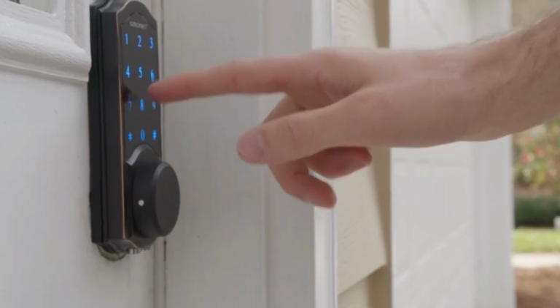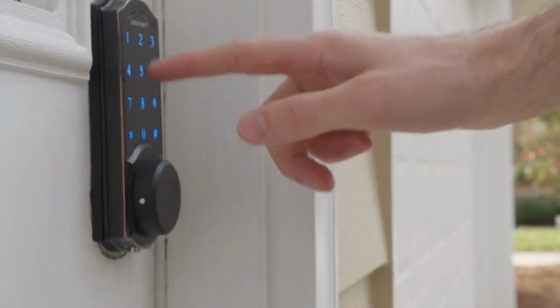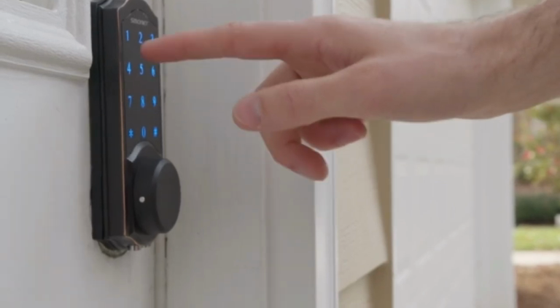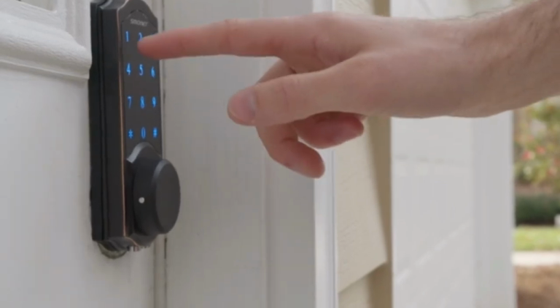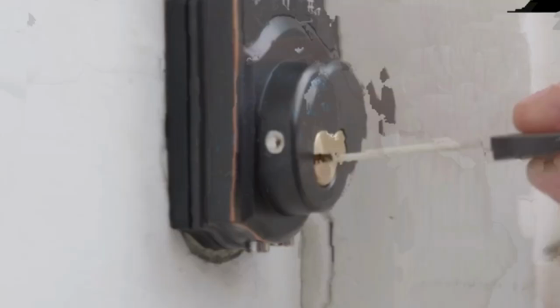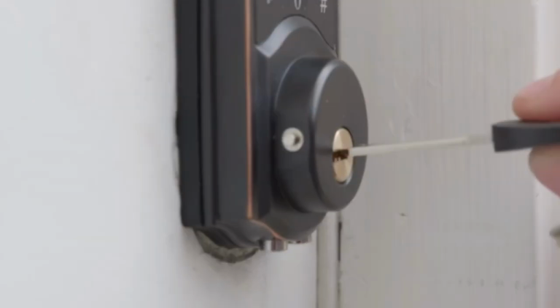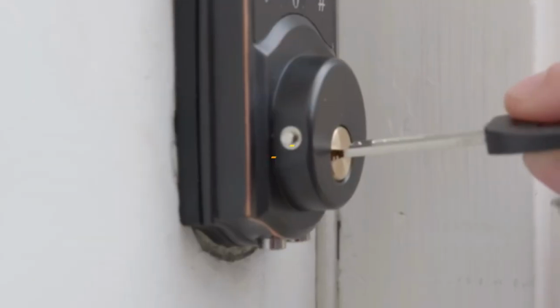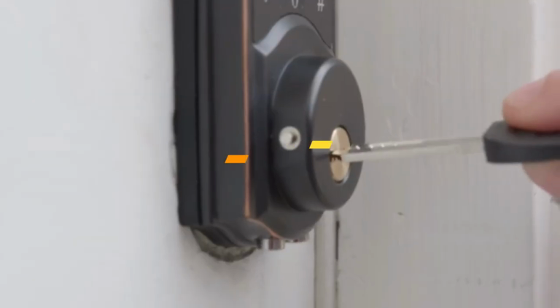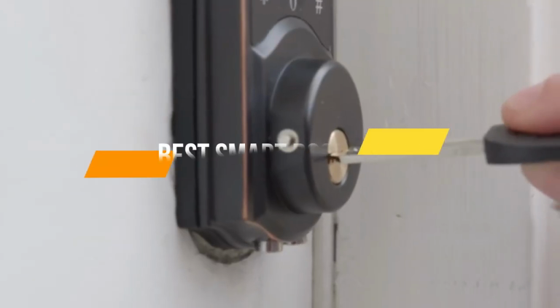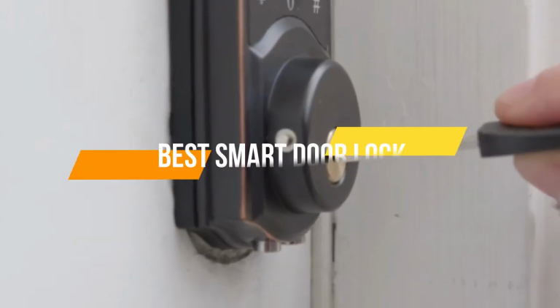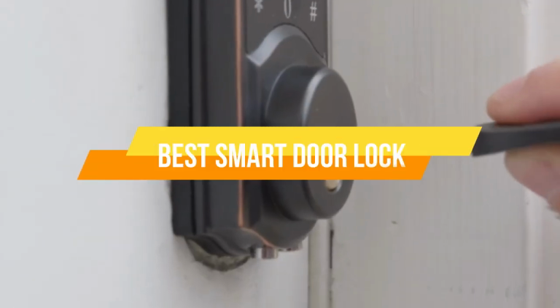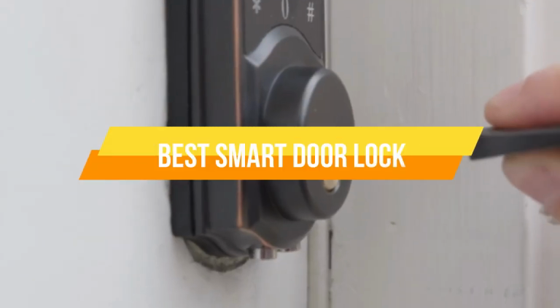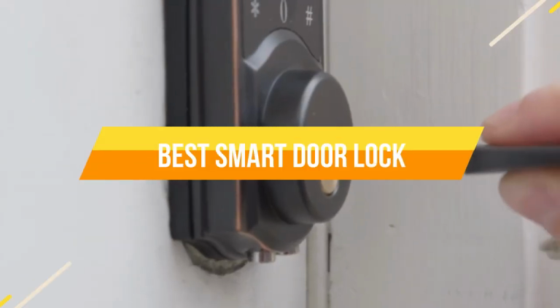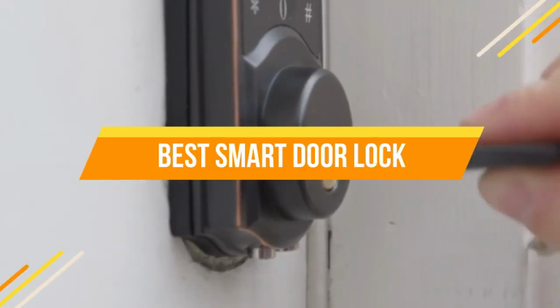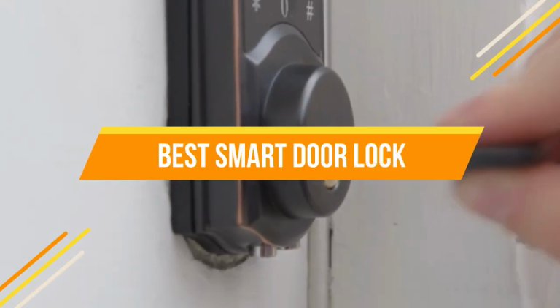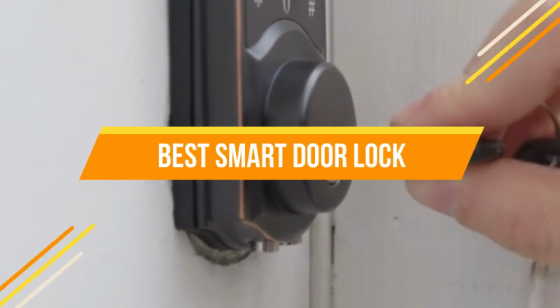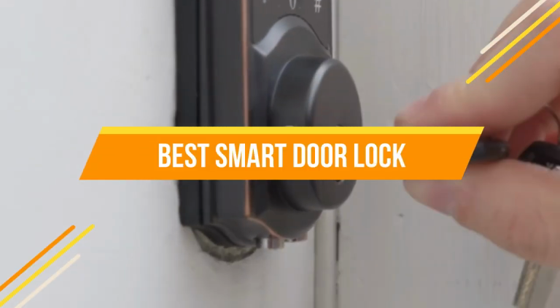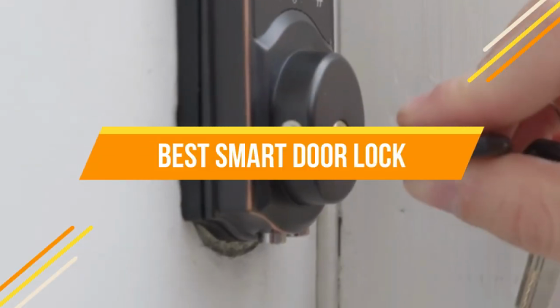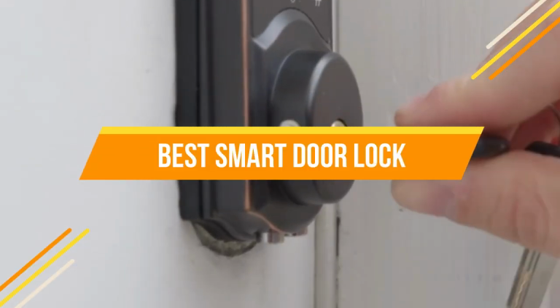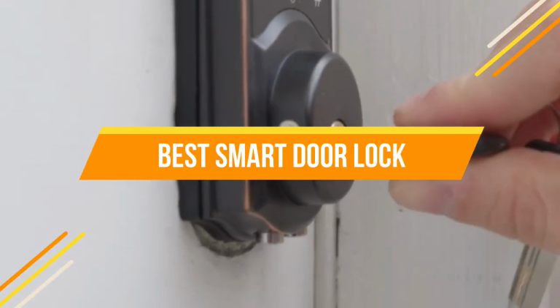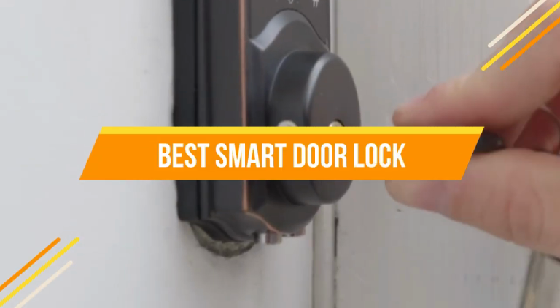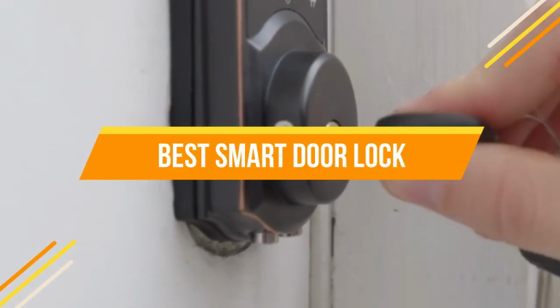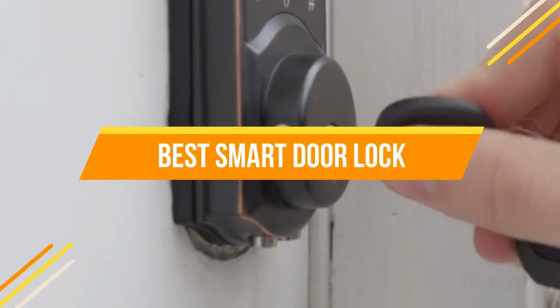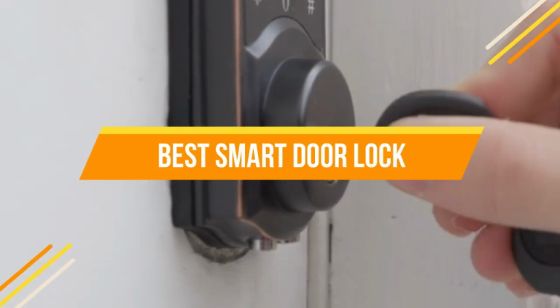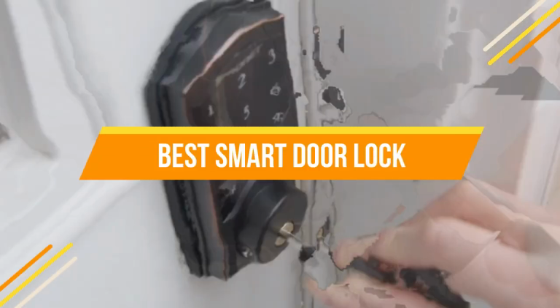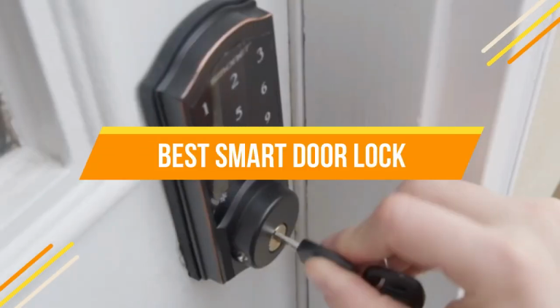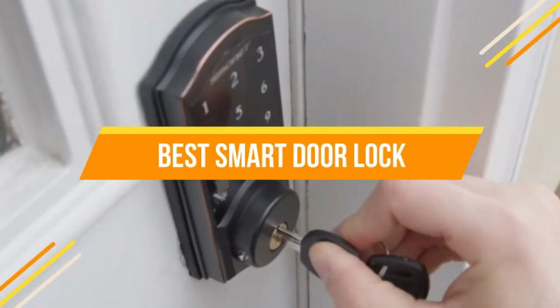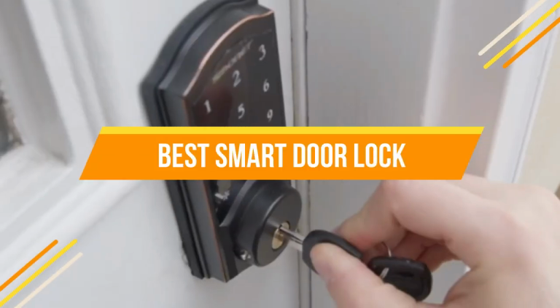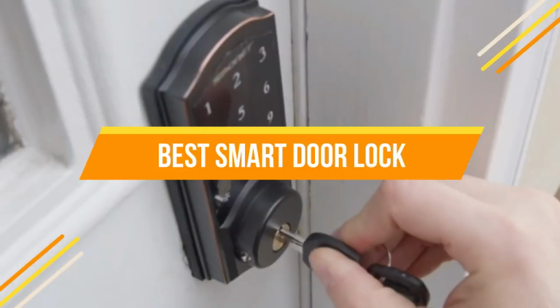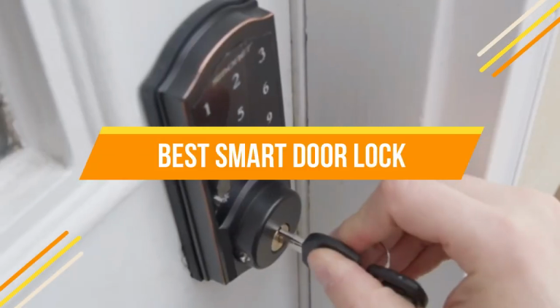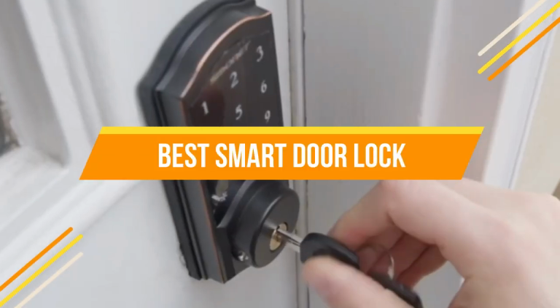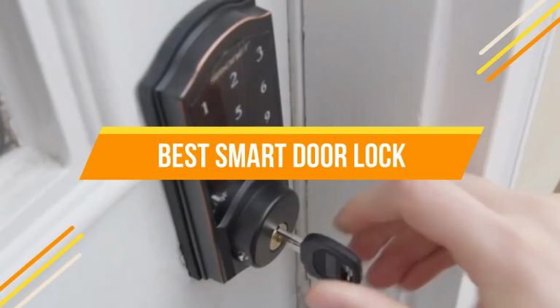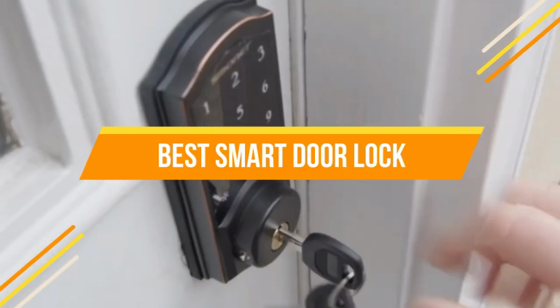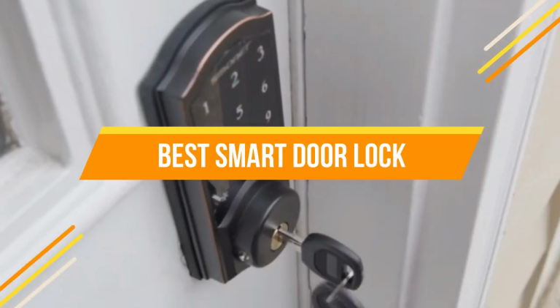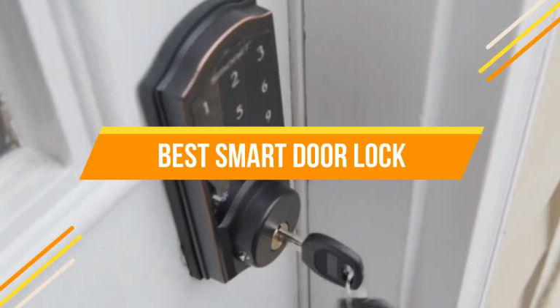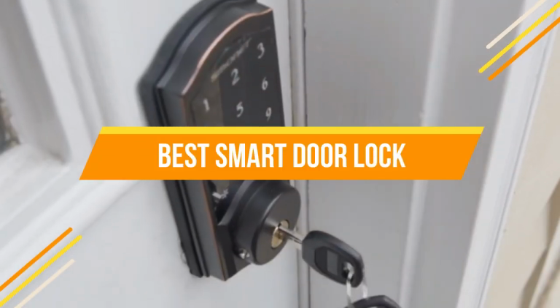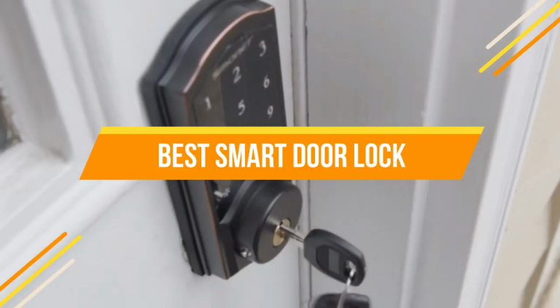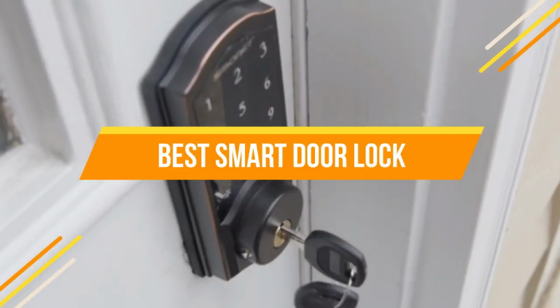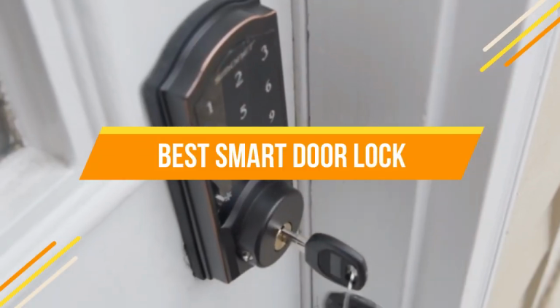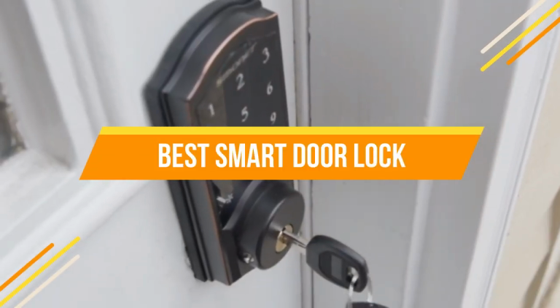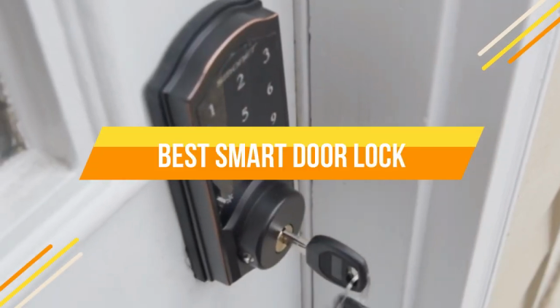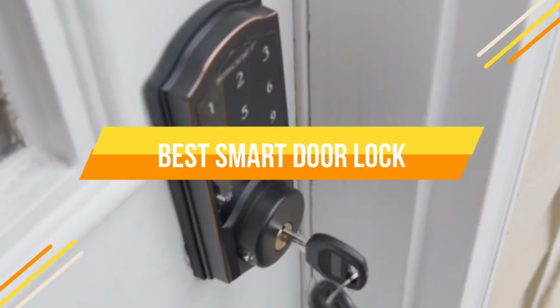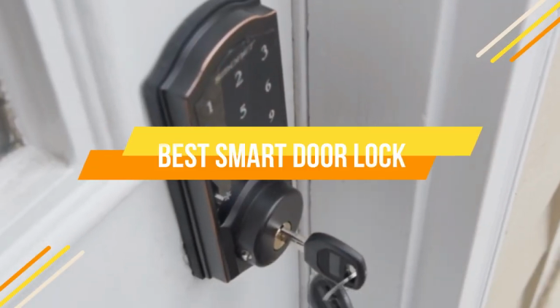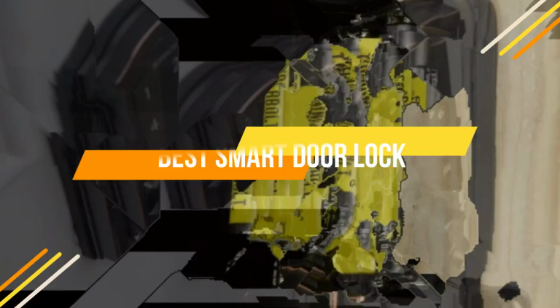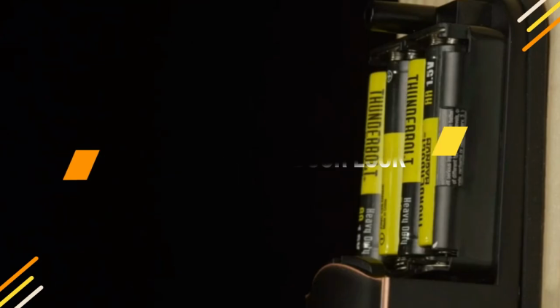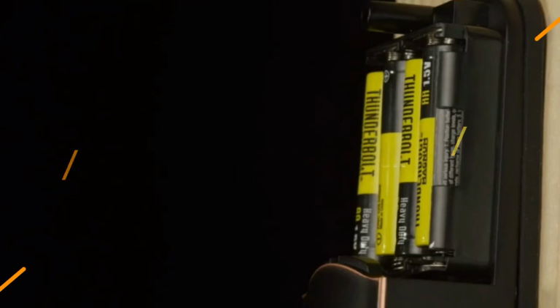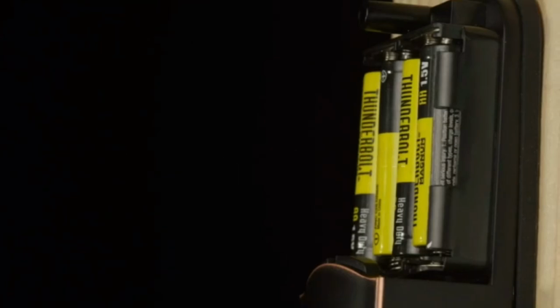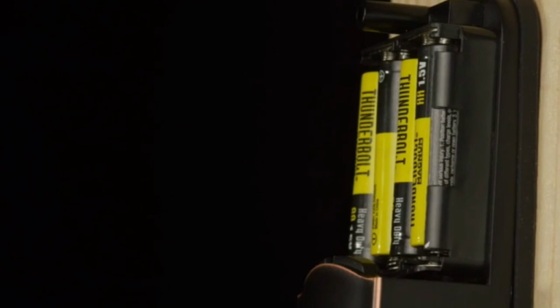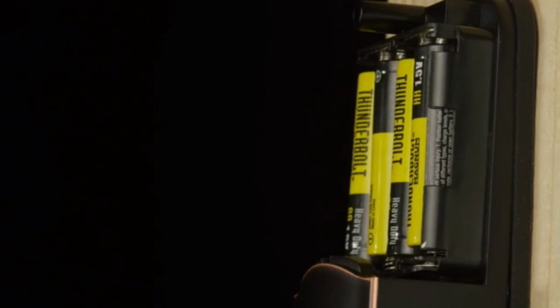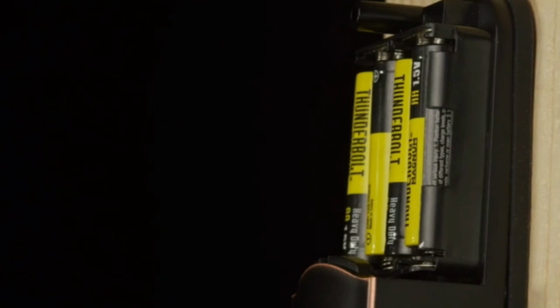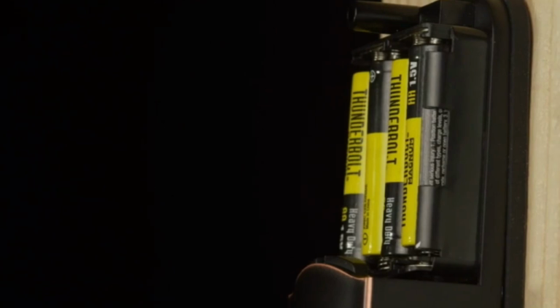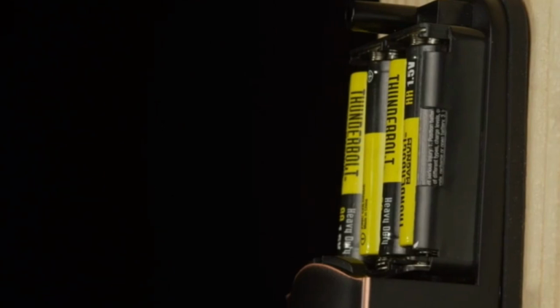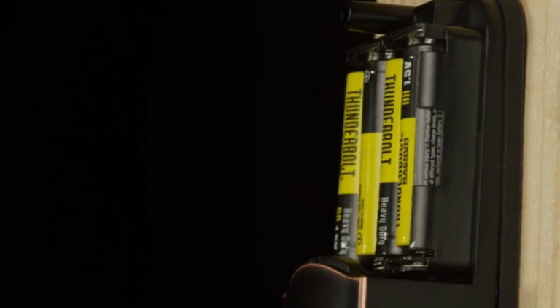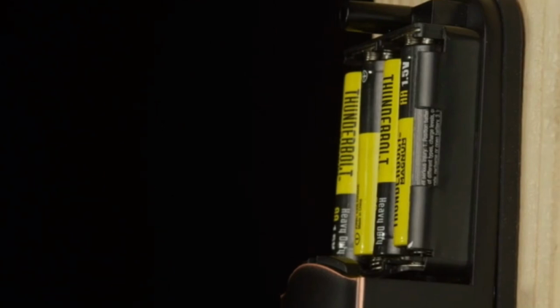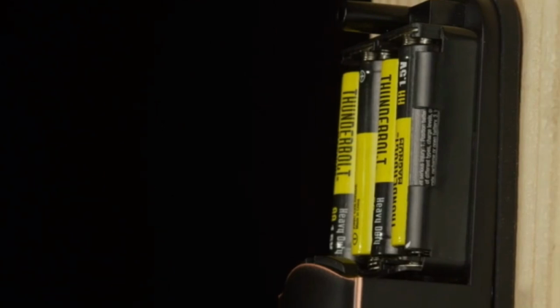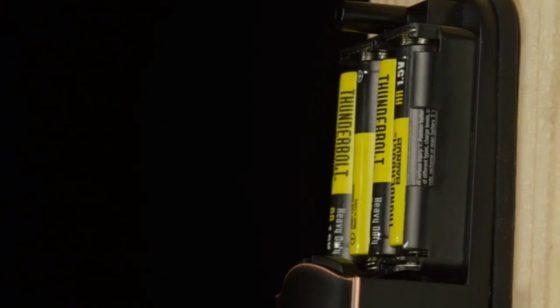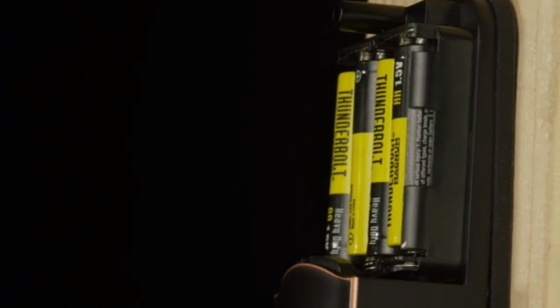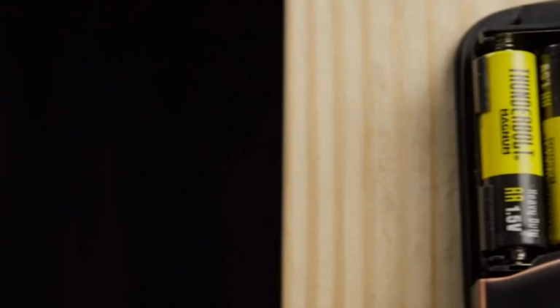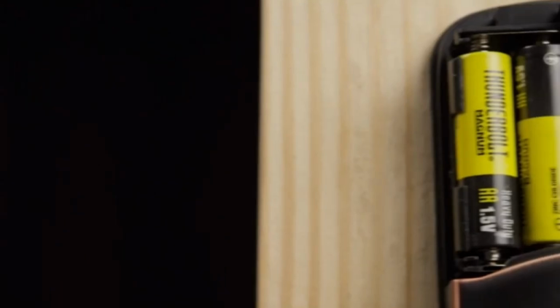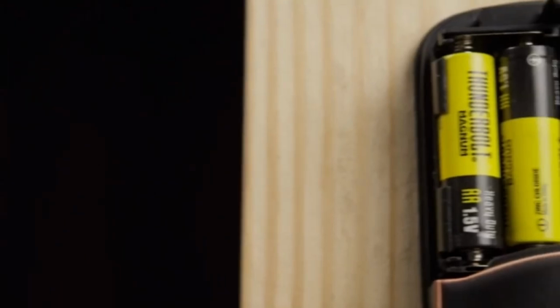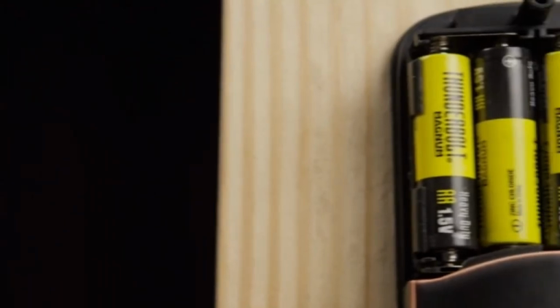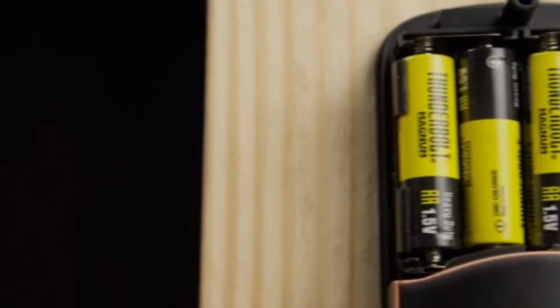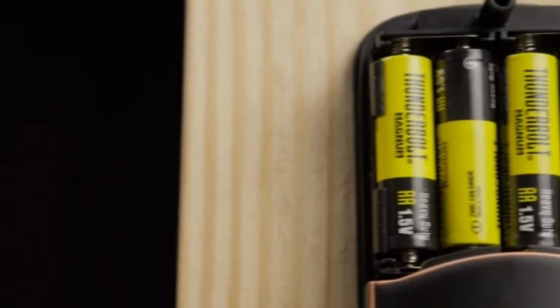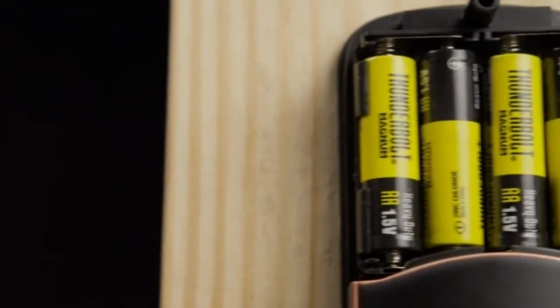In today's video, we will show you the top 5 best smart door locks. So, let's get started.